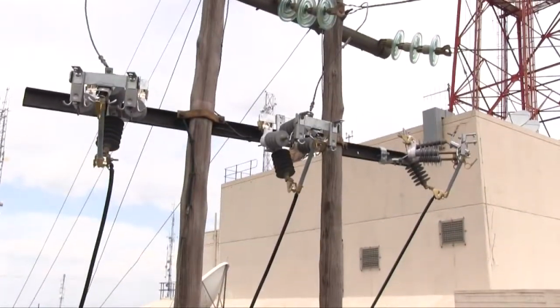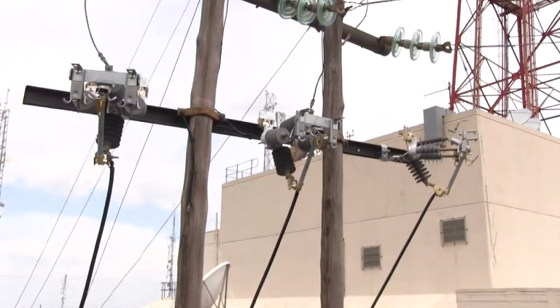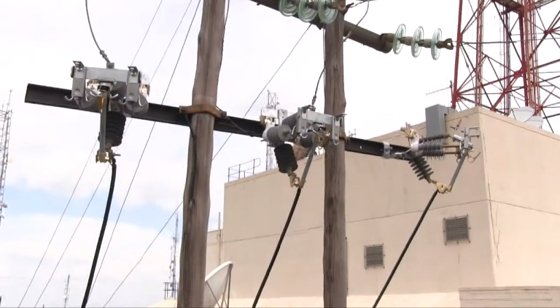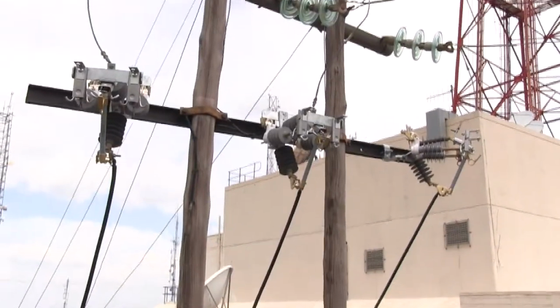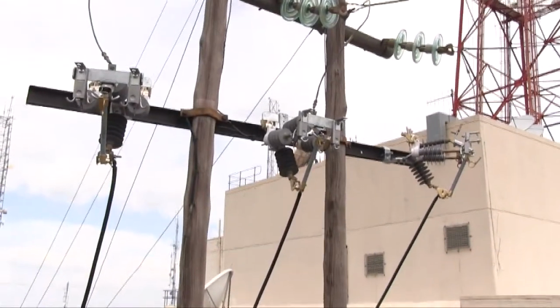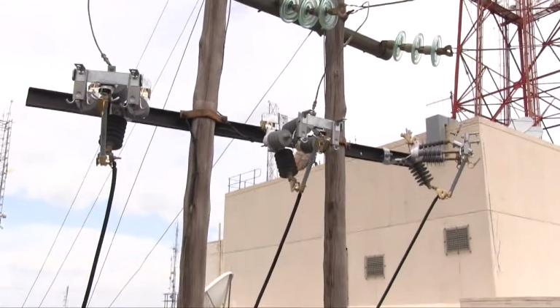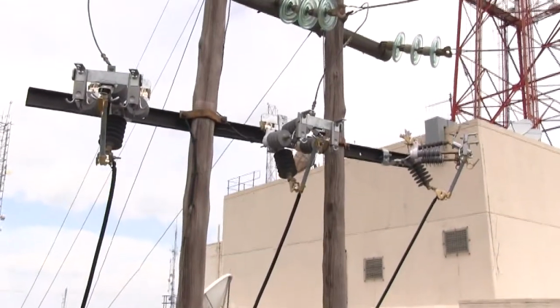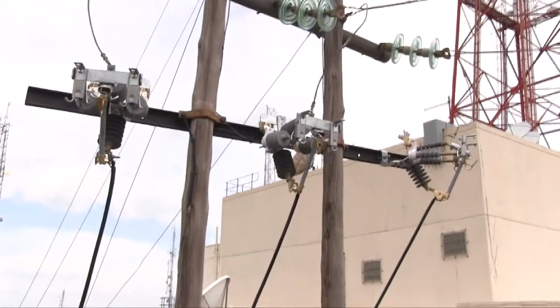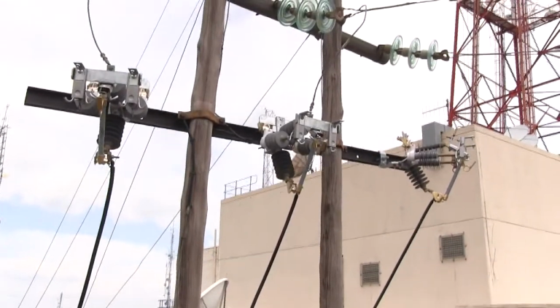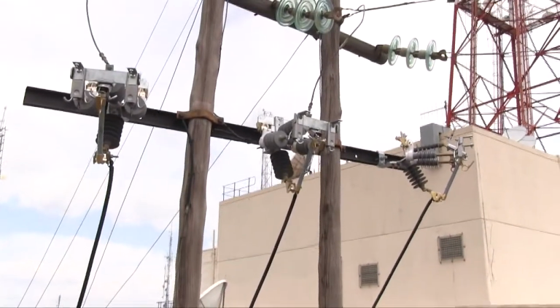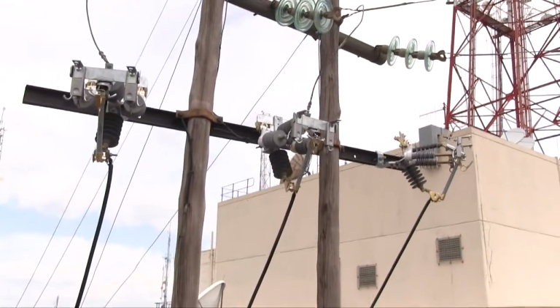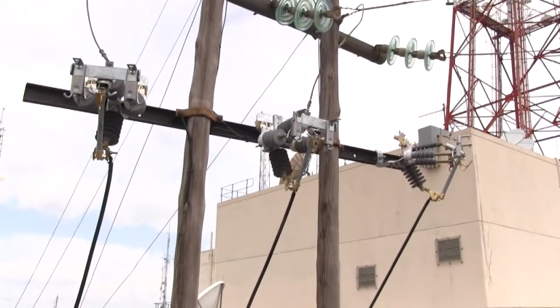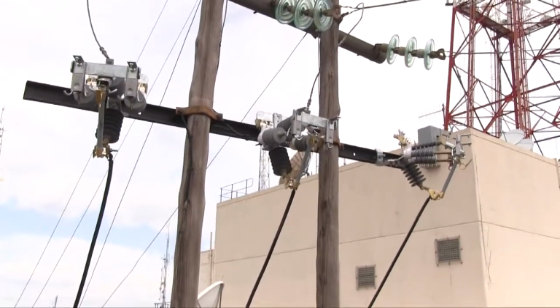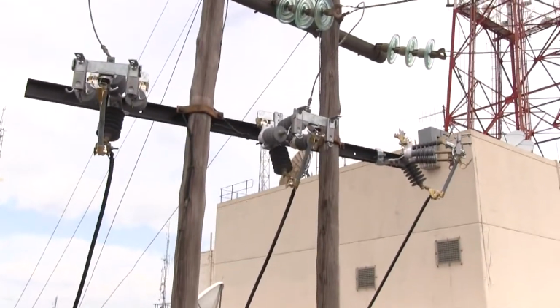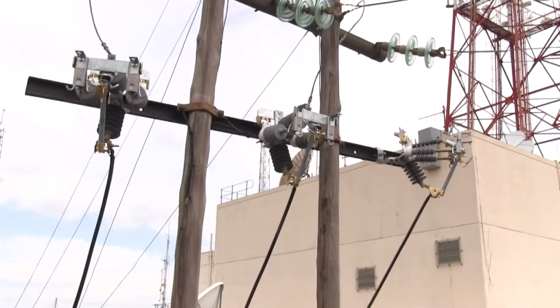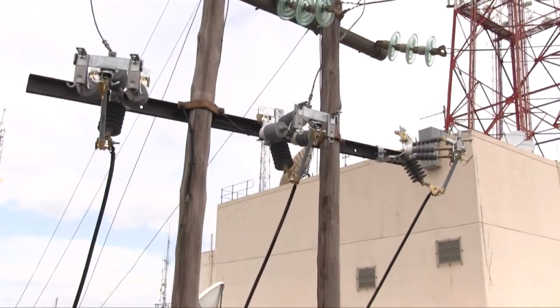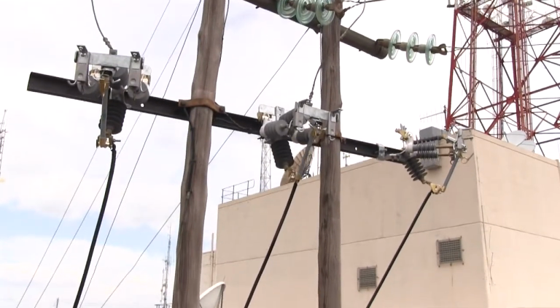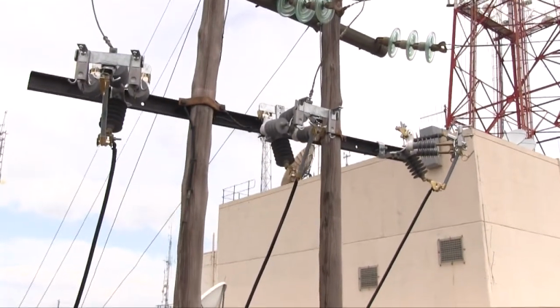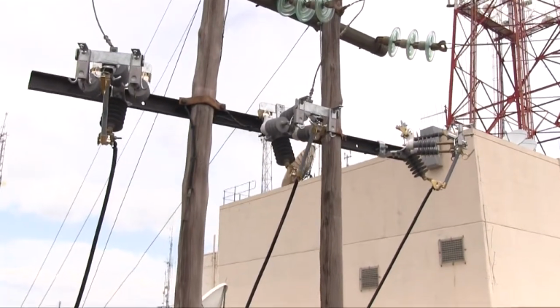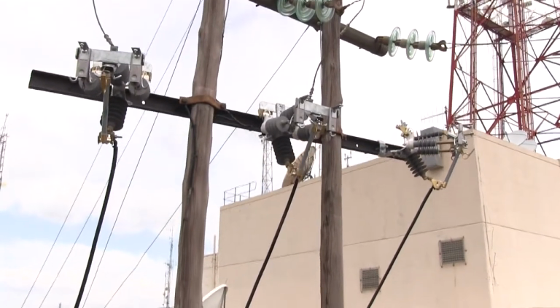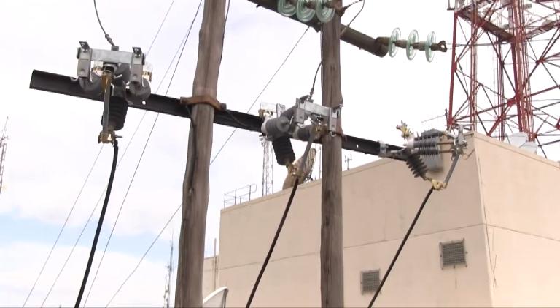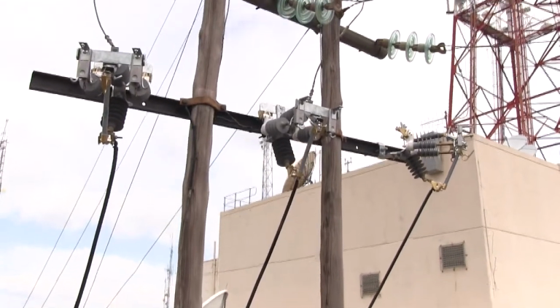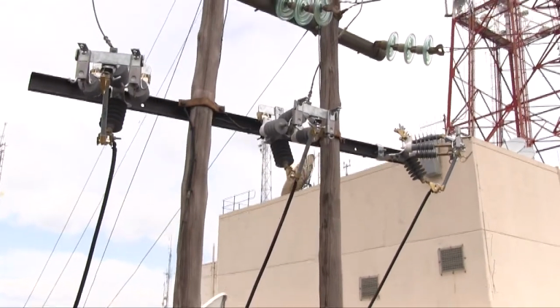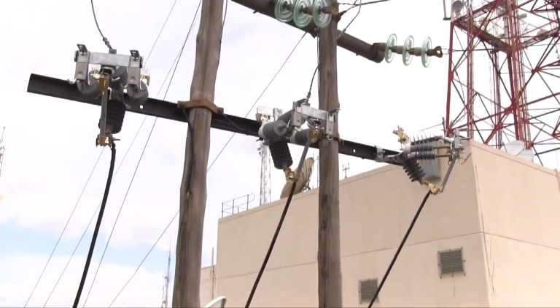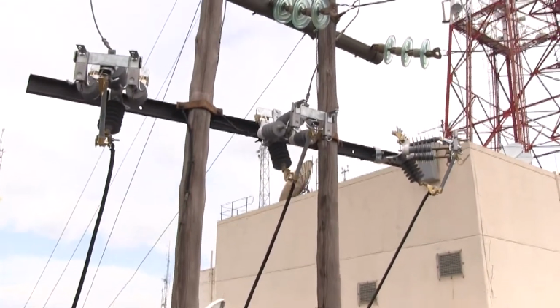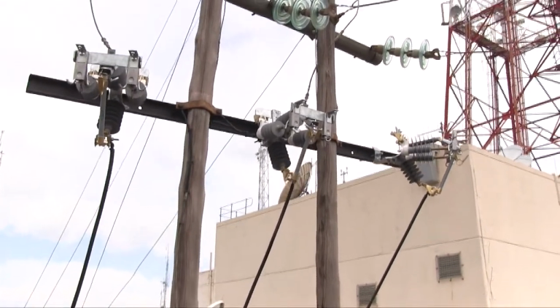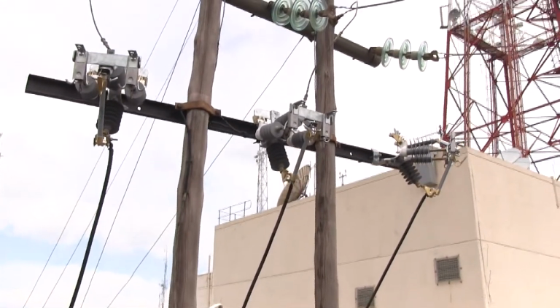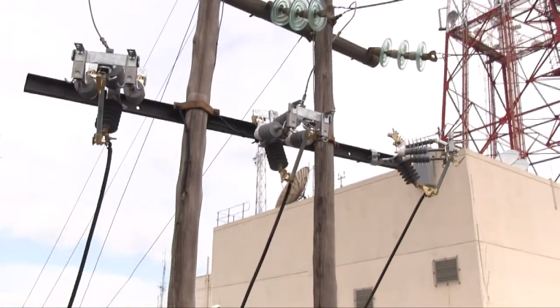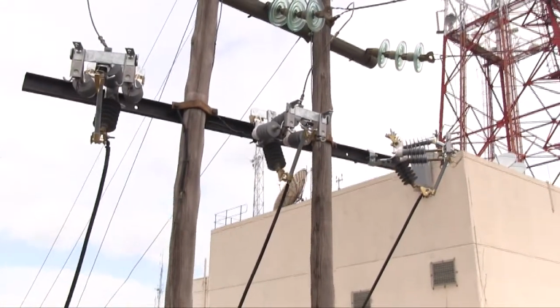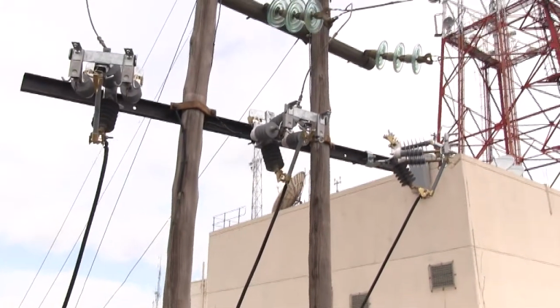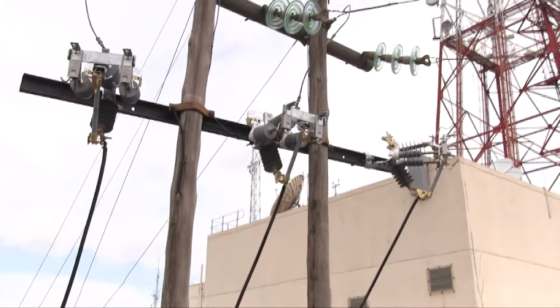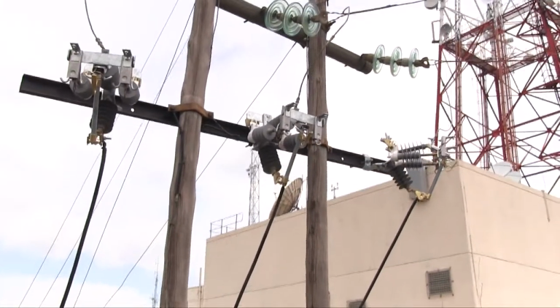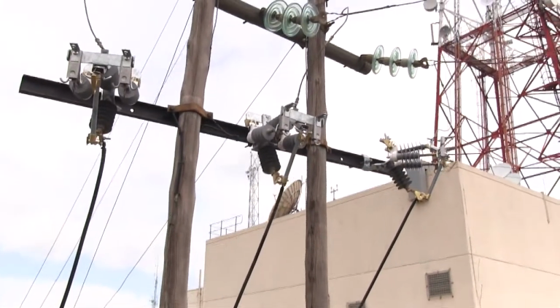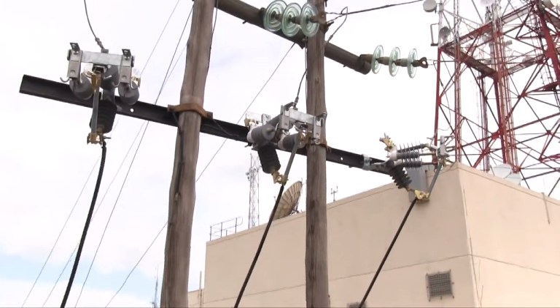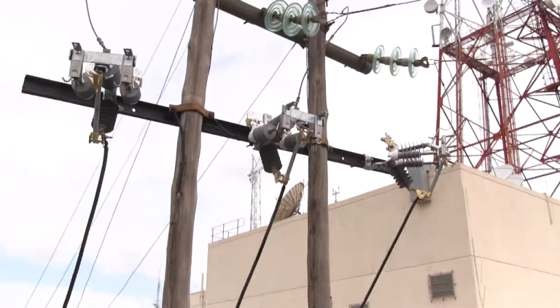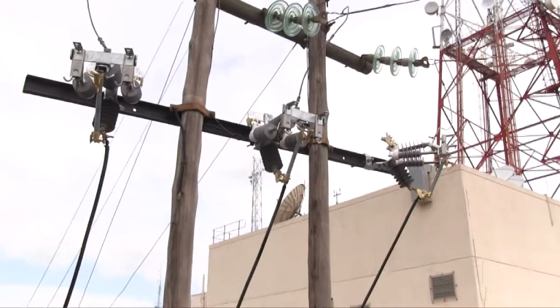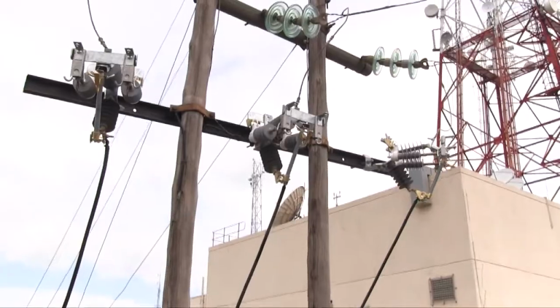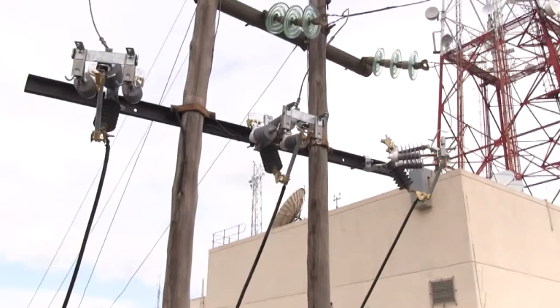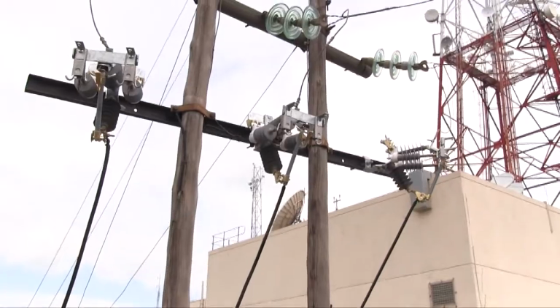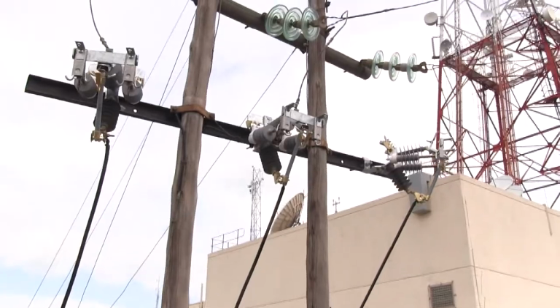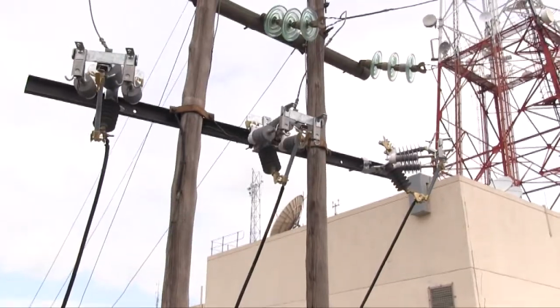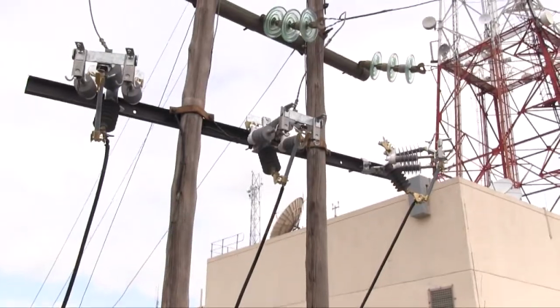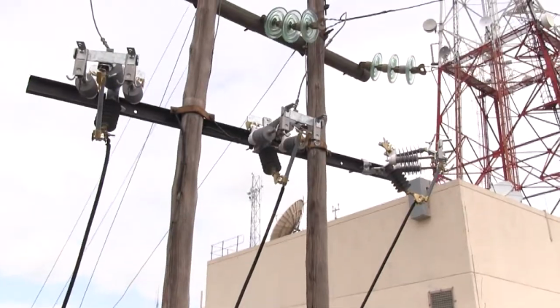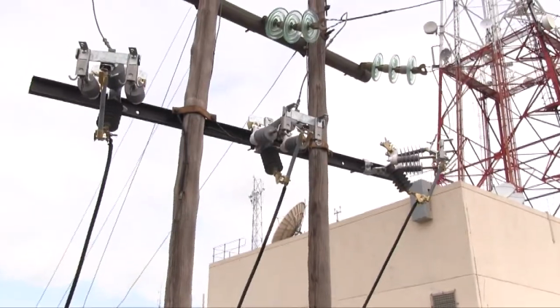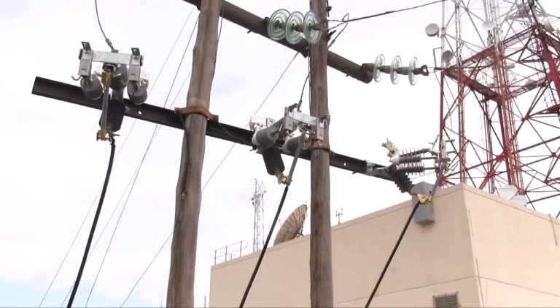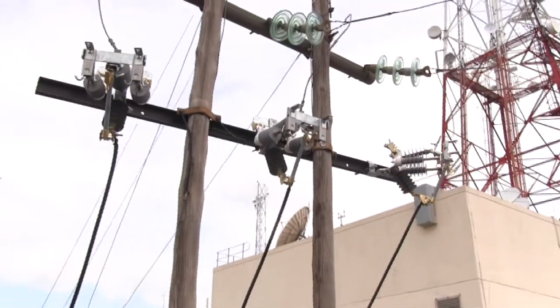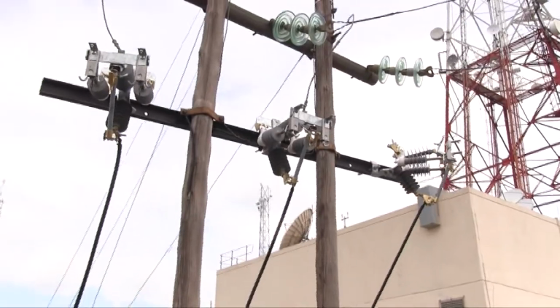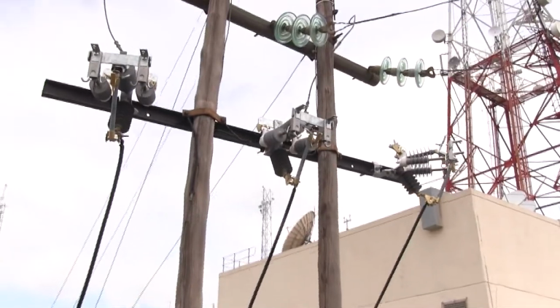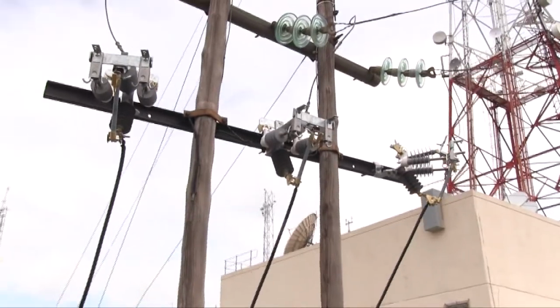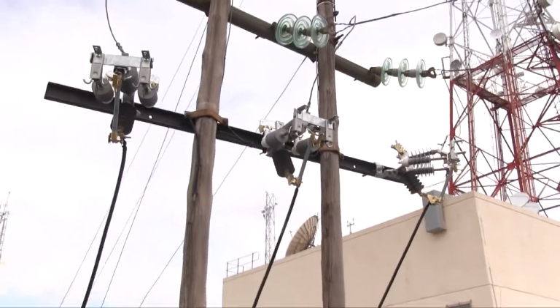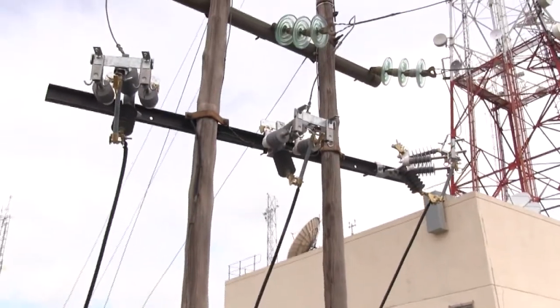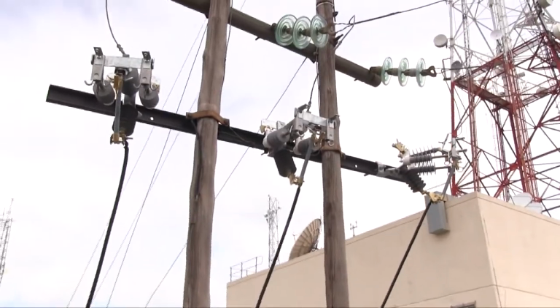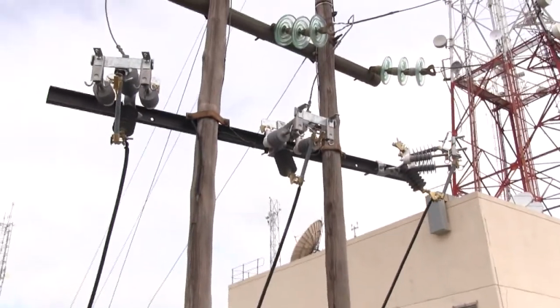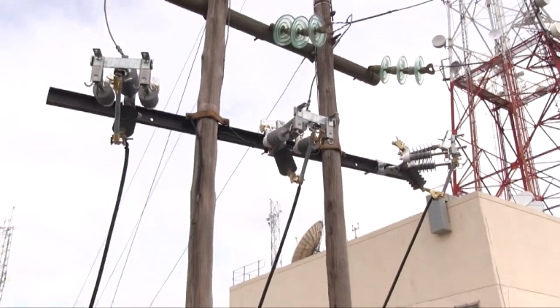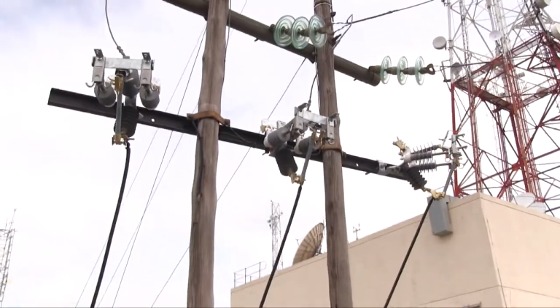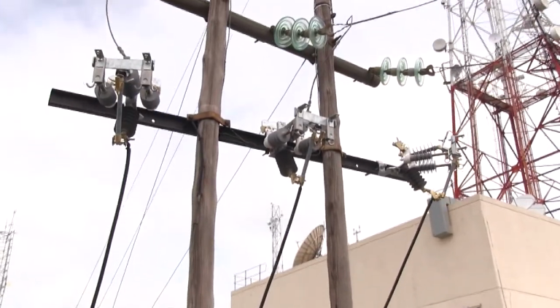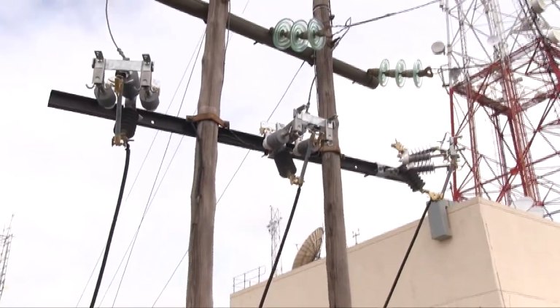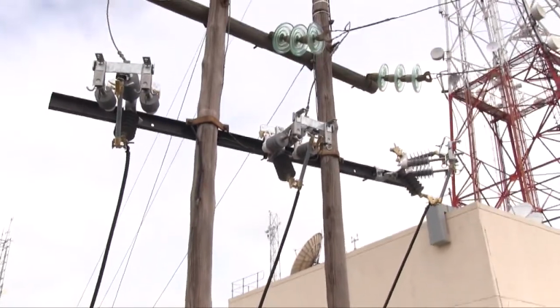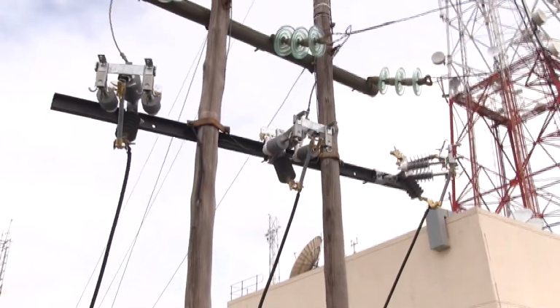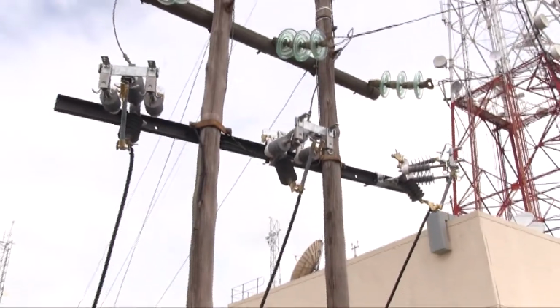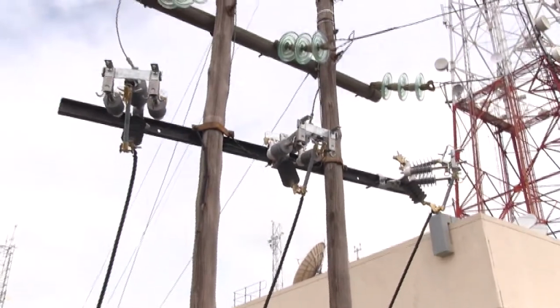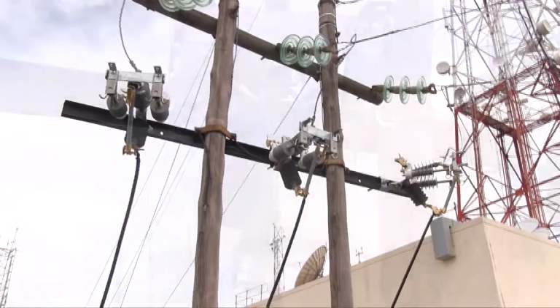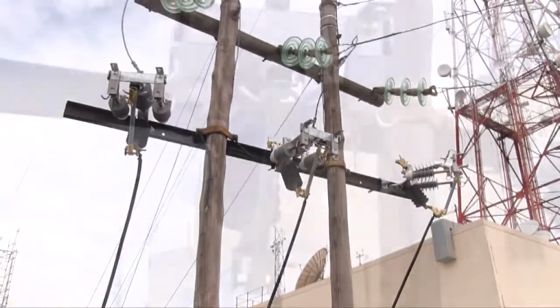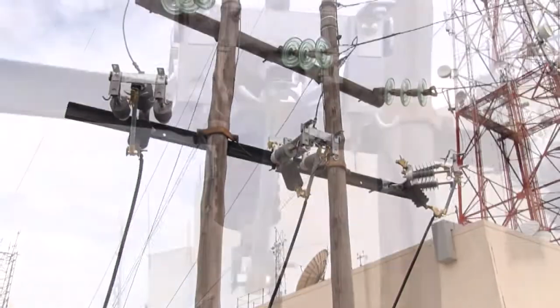Dual surge arrestors, integrated fuse and dropout visibility, all at a cost way below the benefits that it provides.